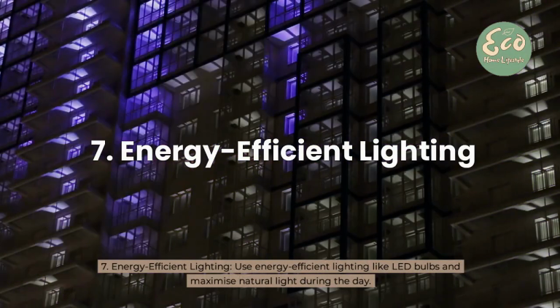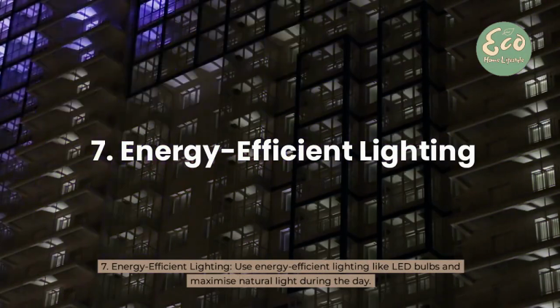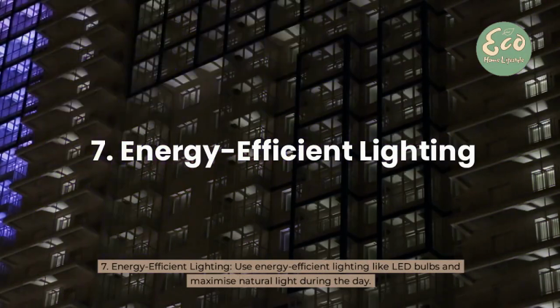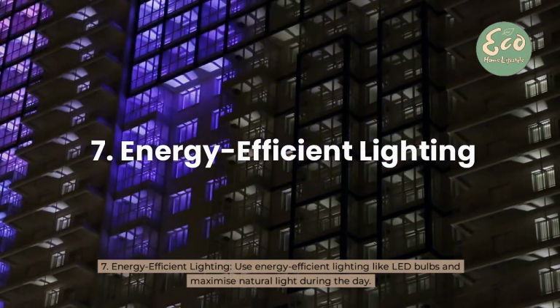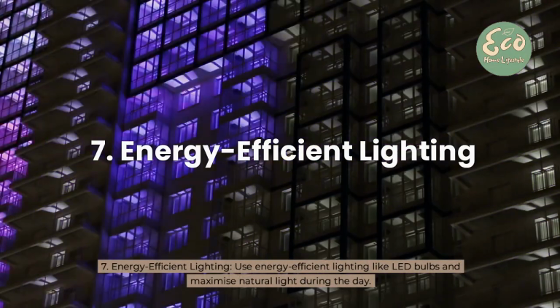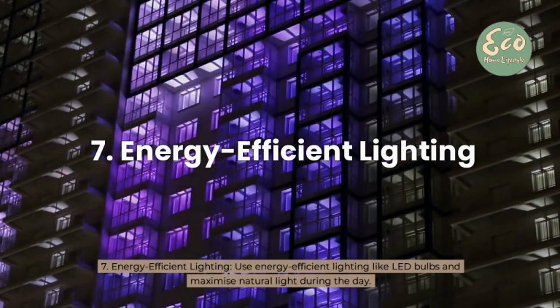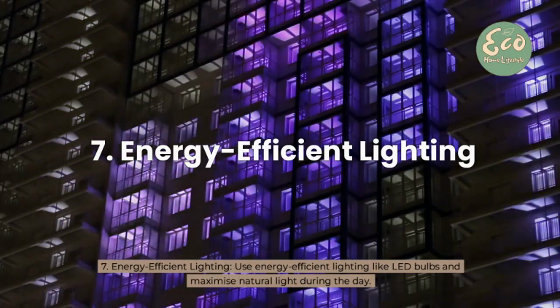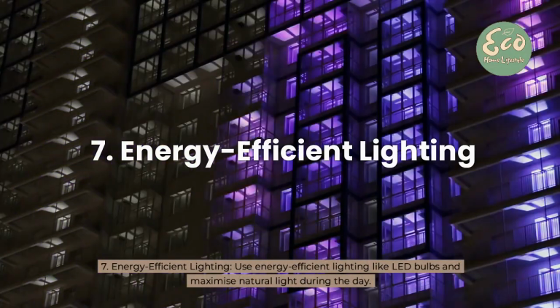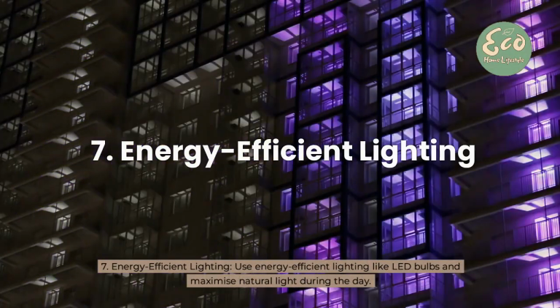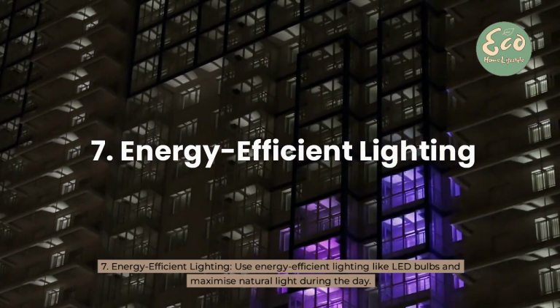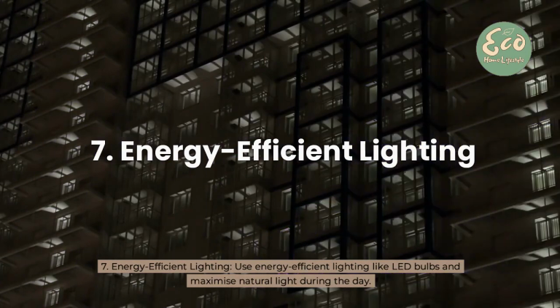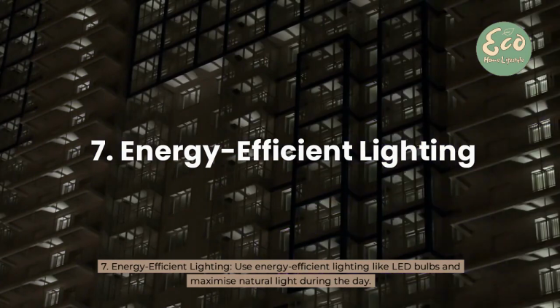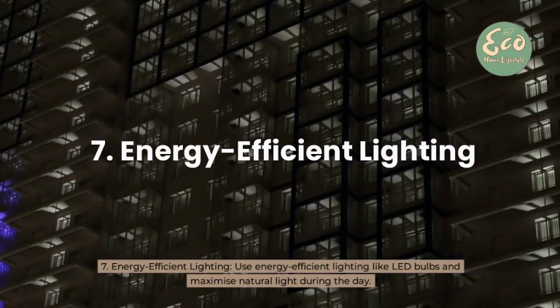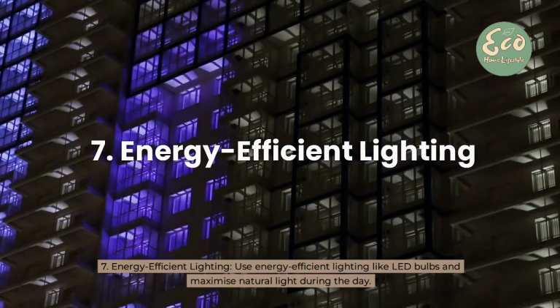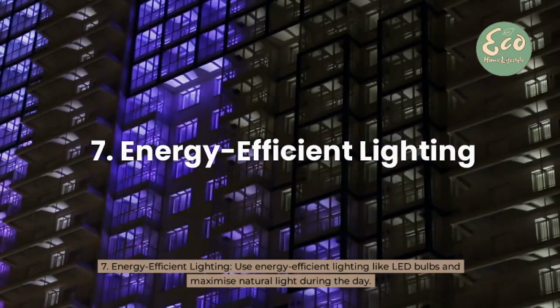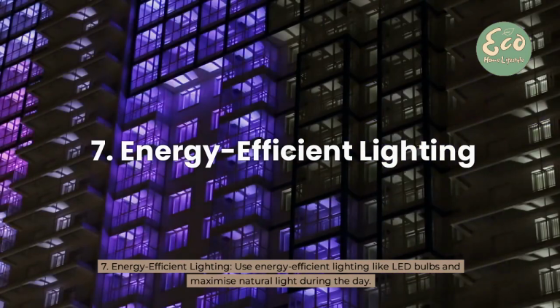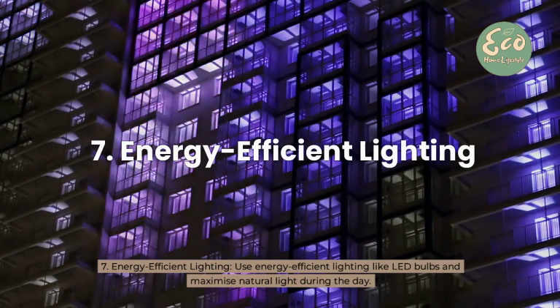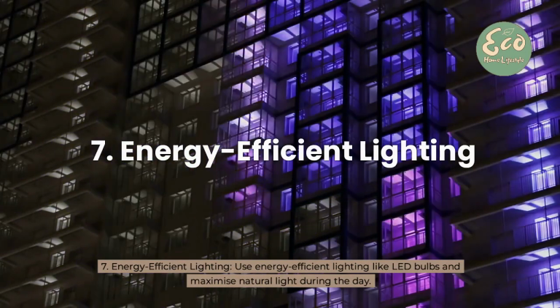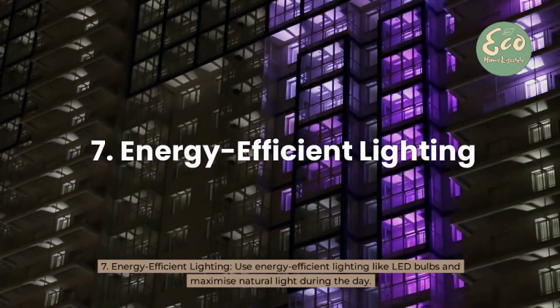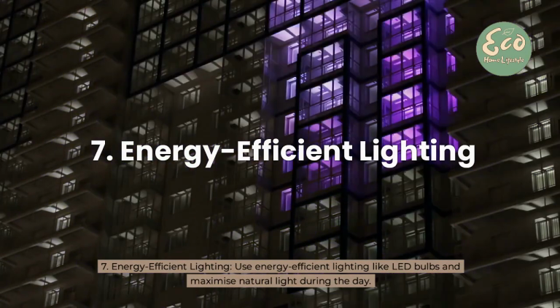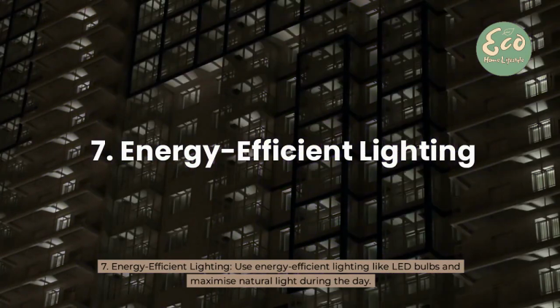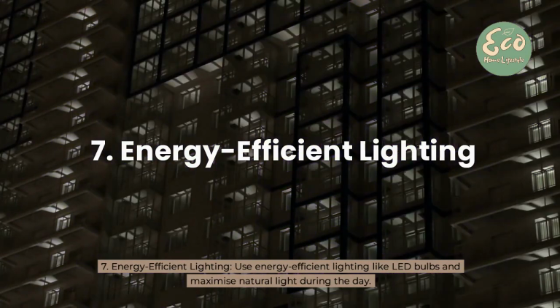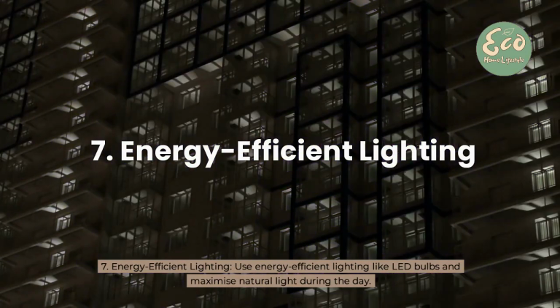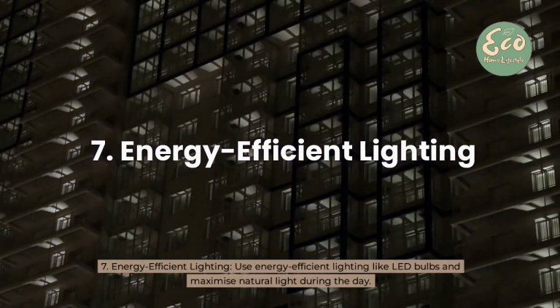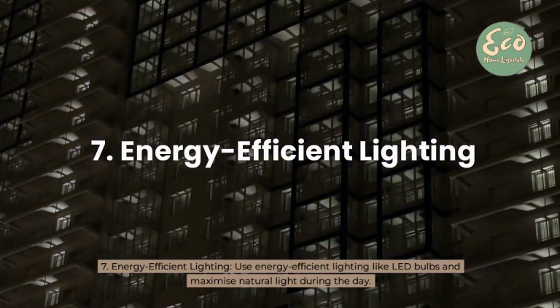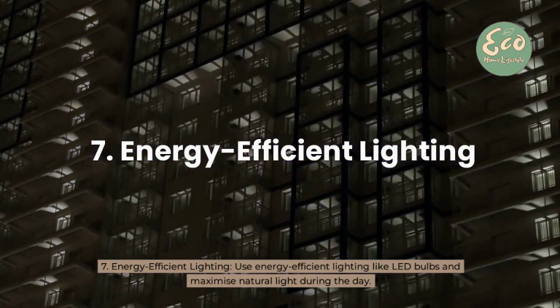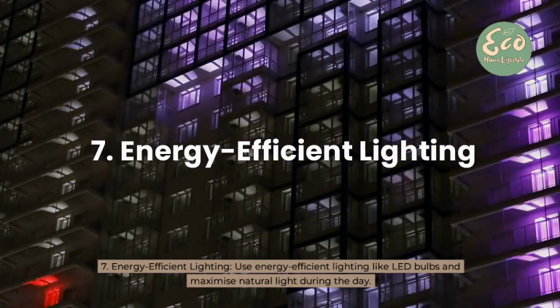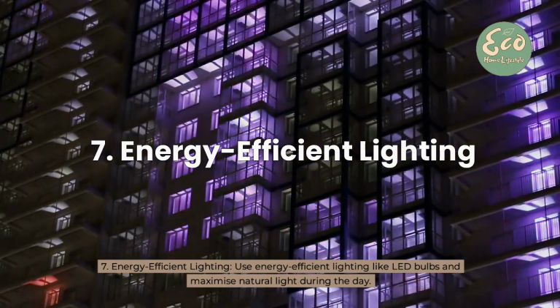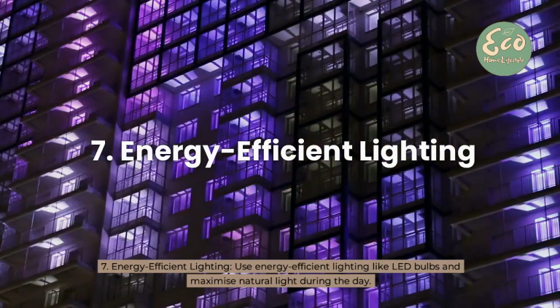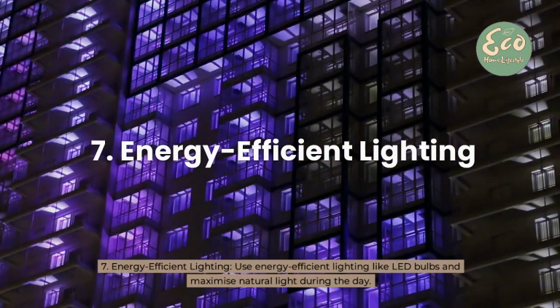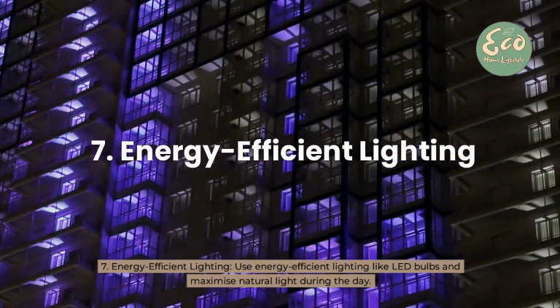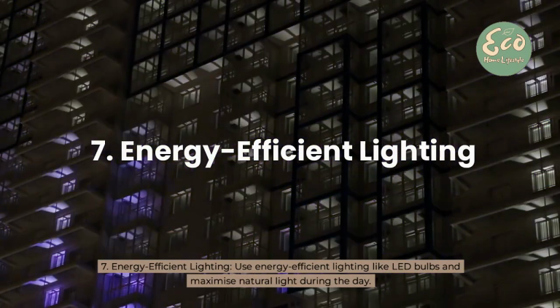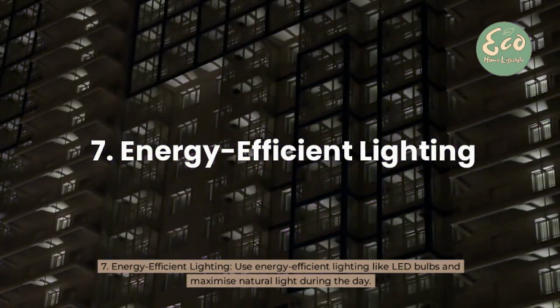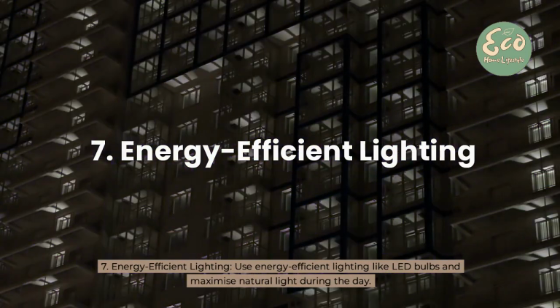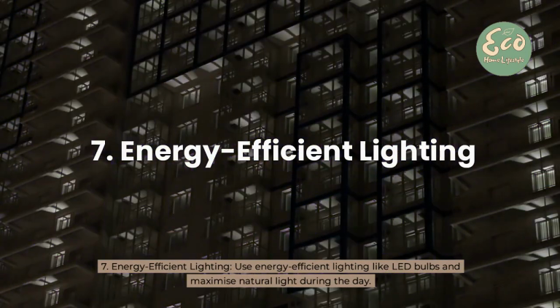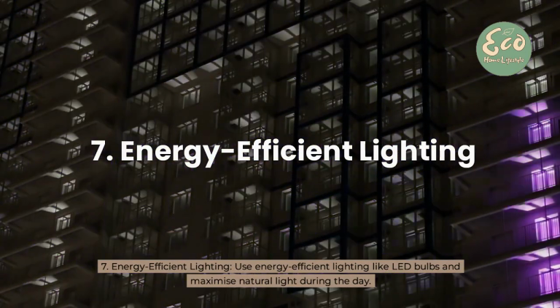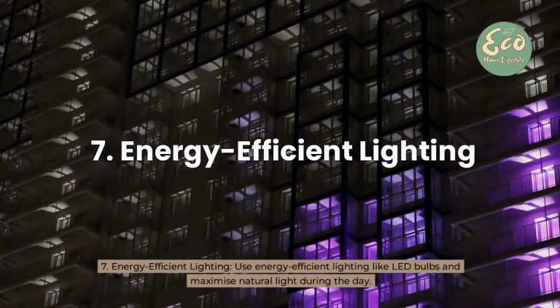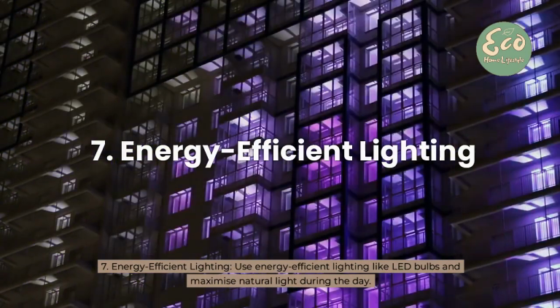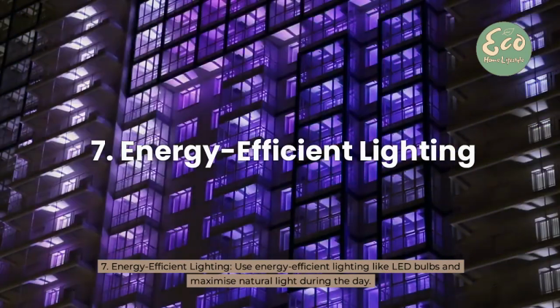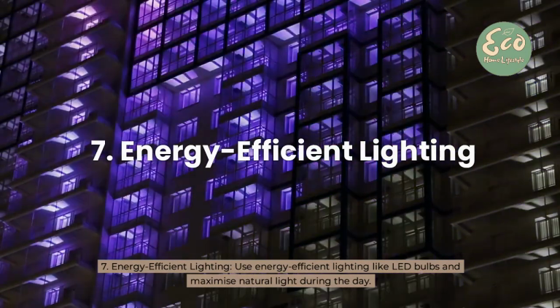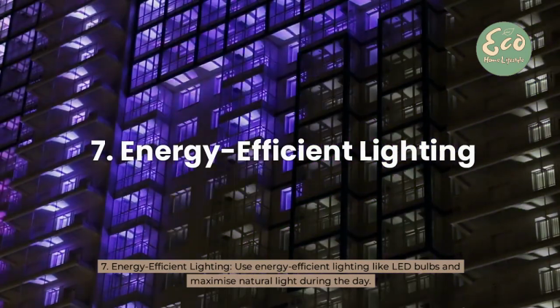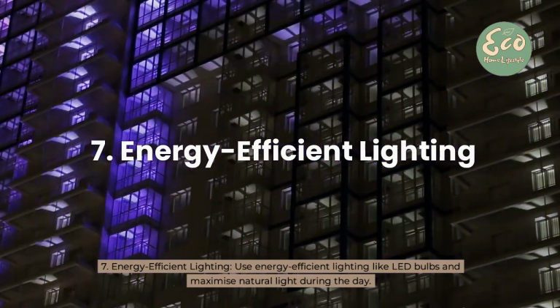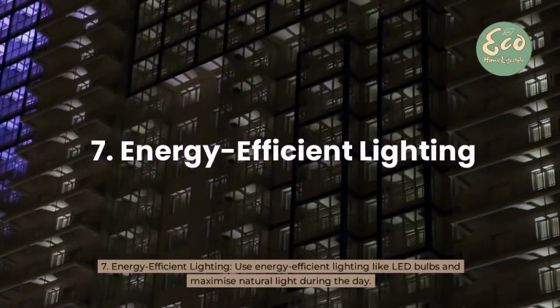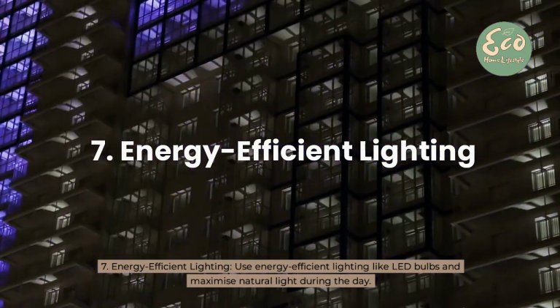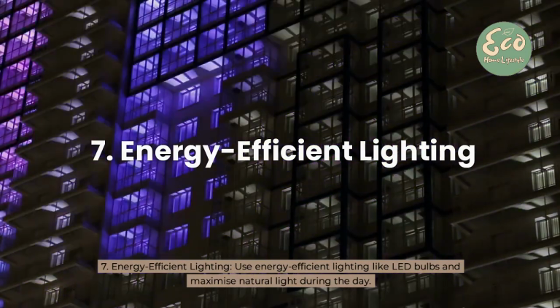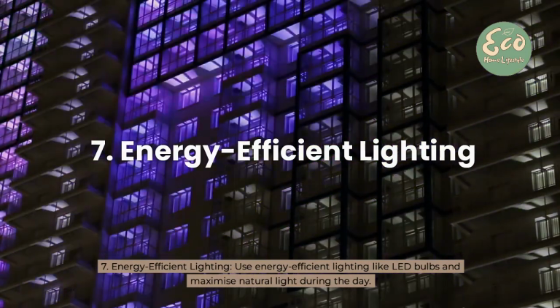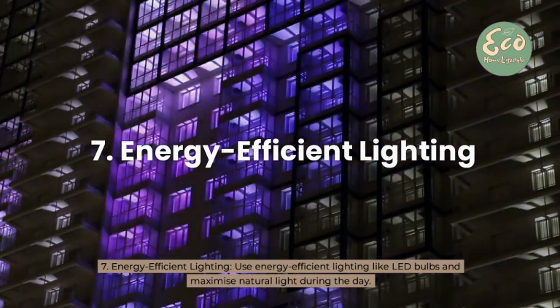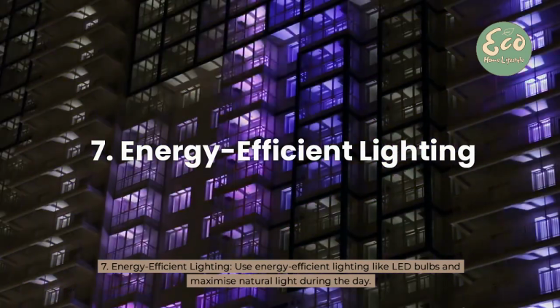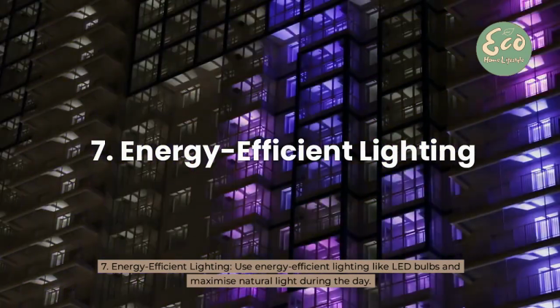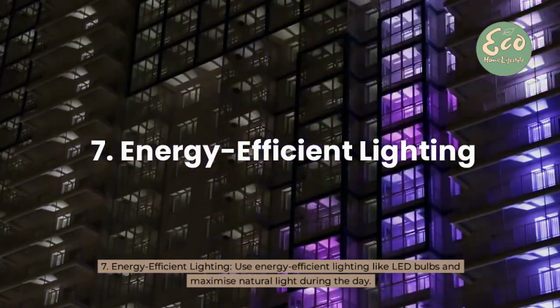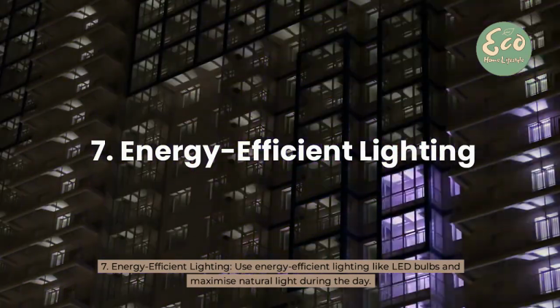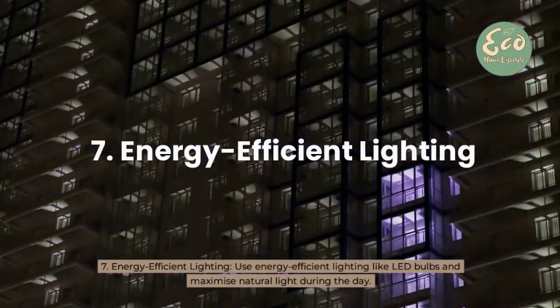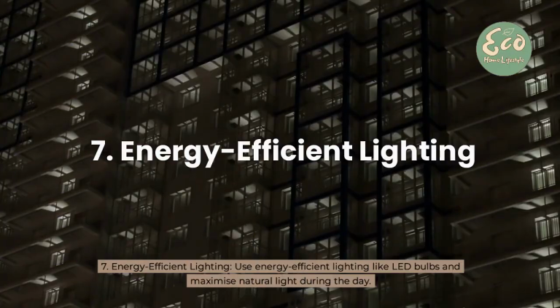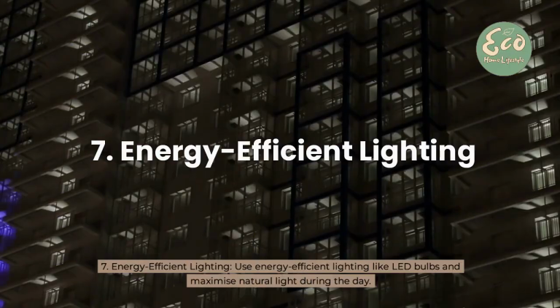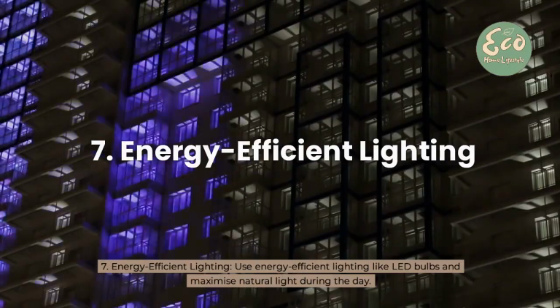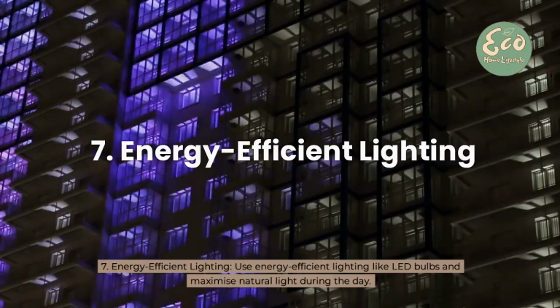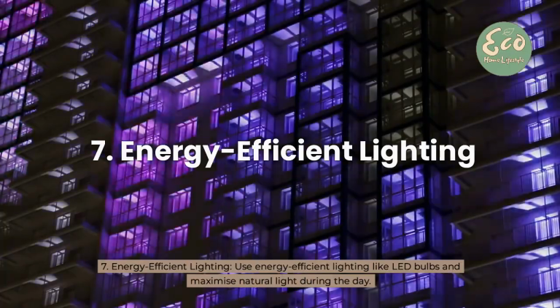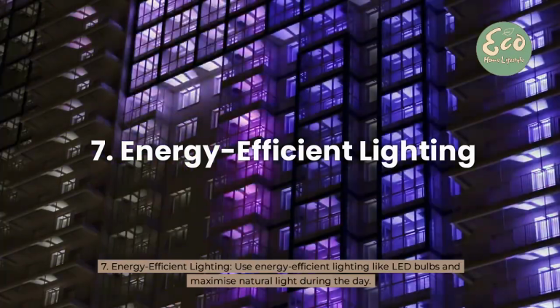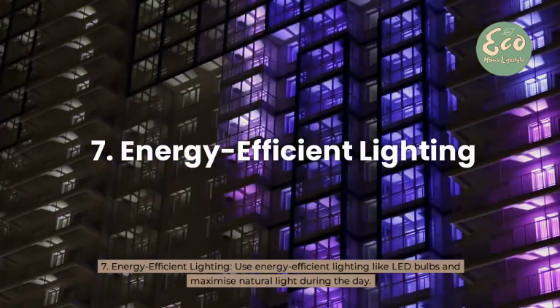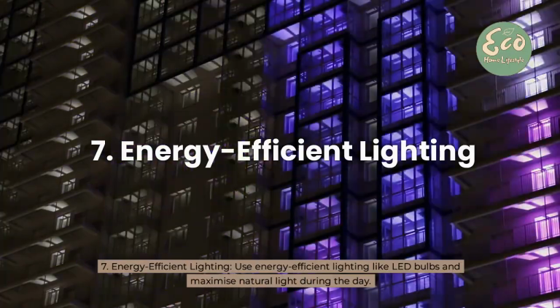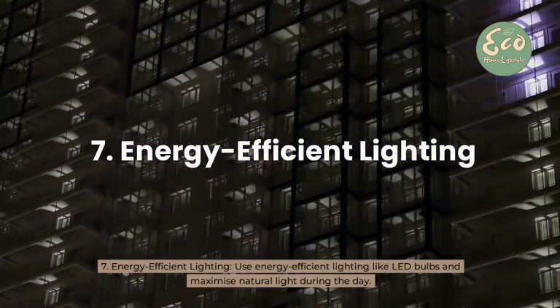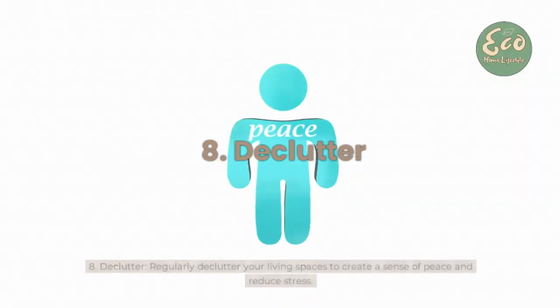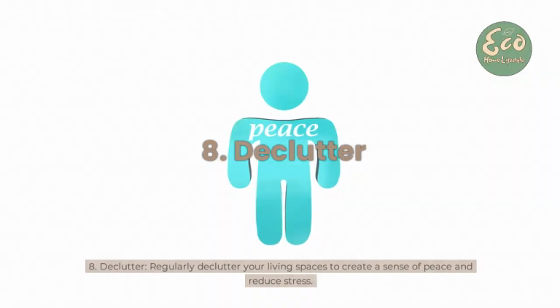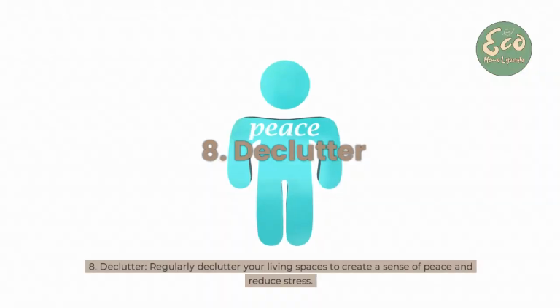7. Energy-efficient lighting — use energy-efficient lighting like LED bulbs and maximize natural light during the day.